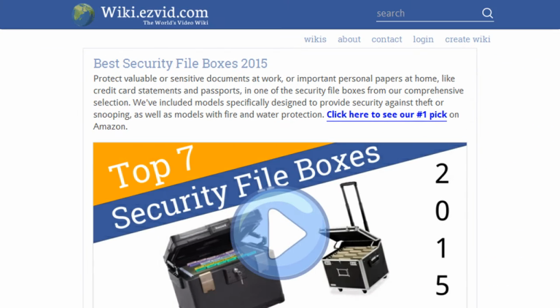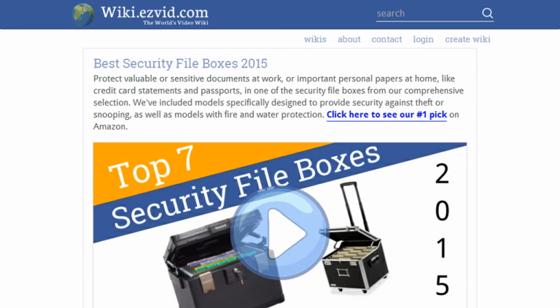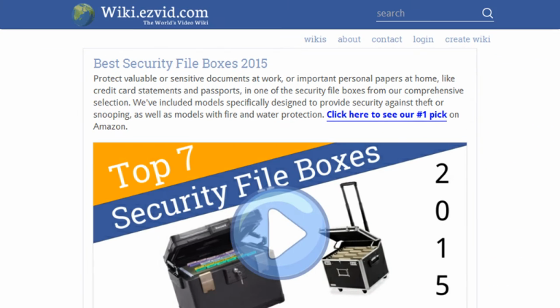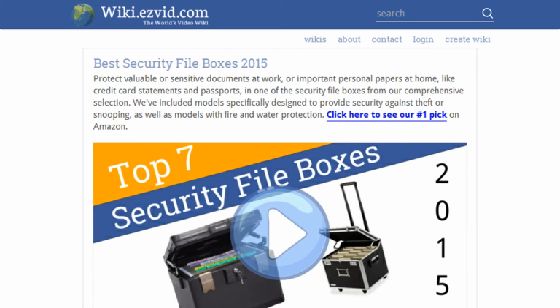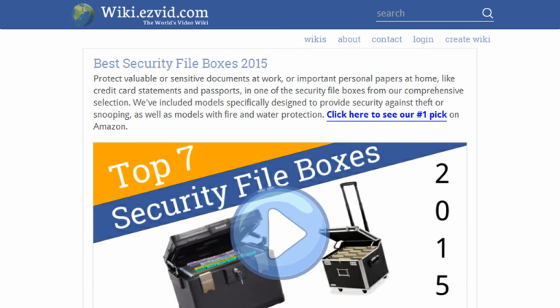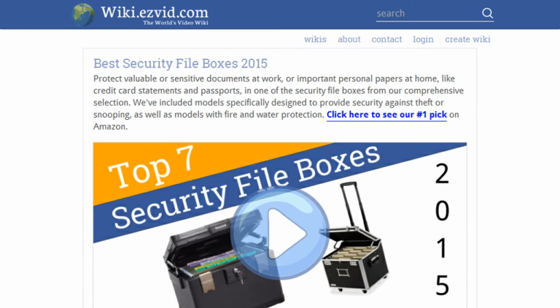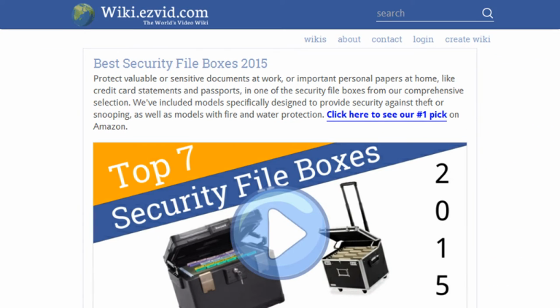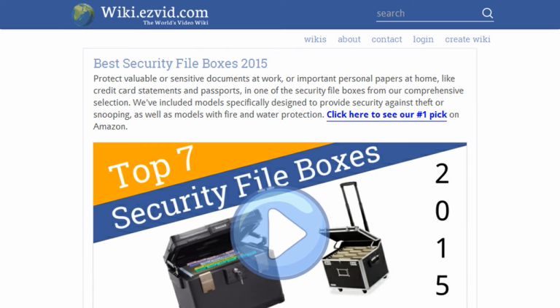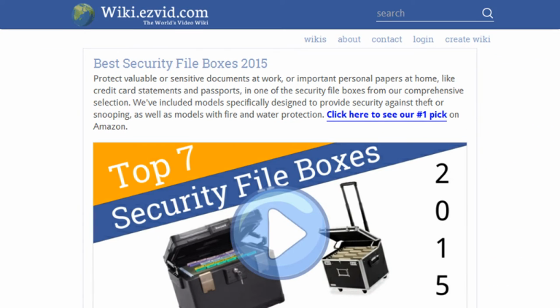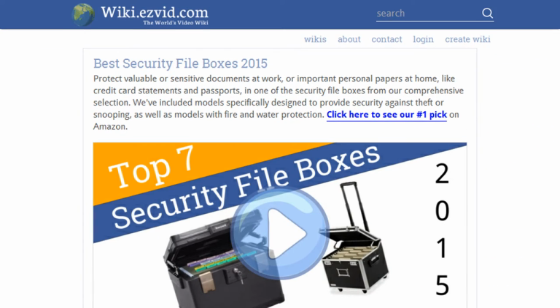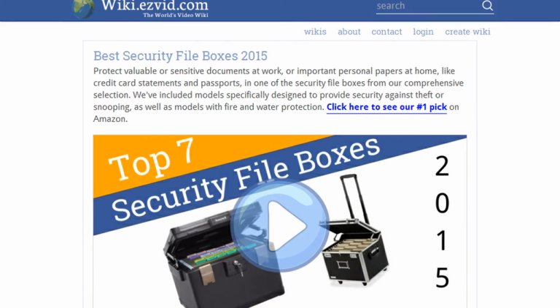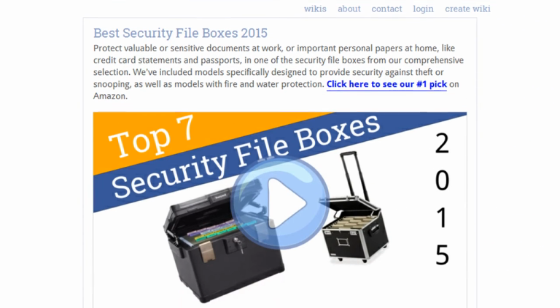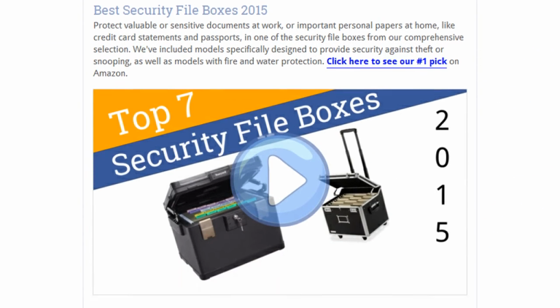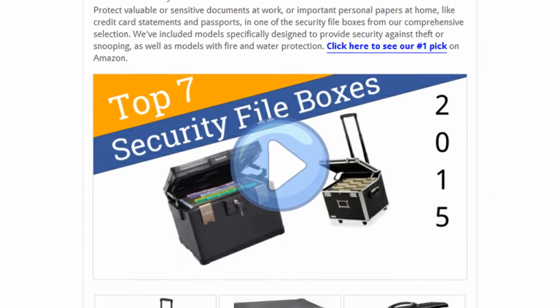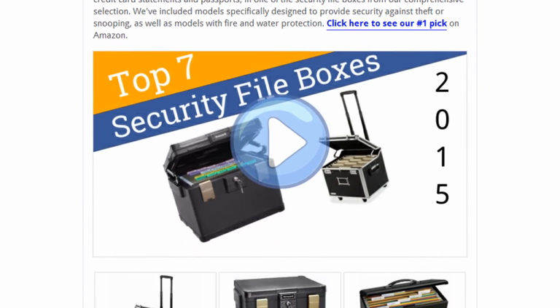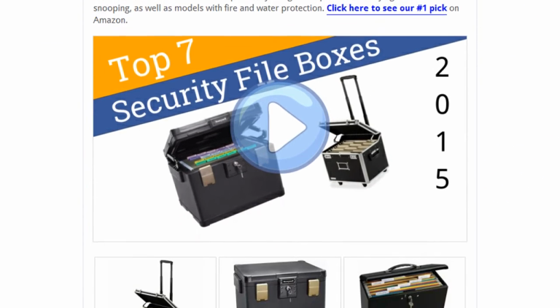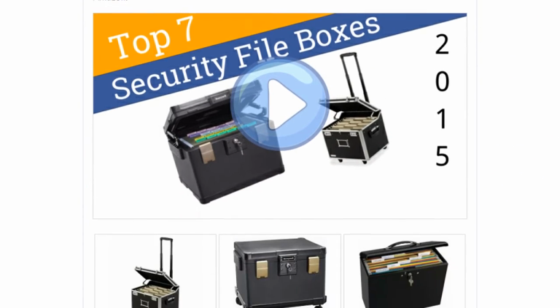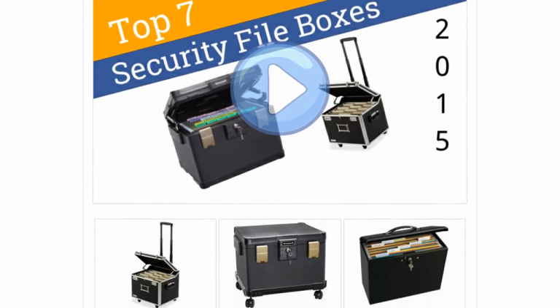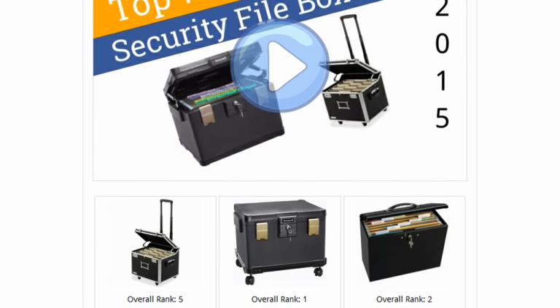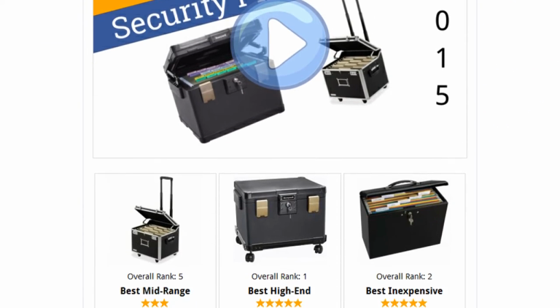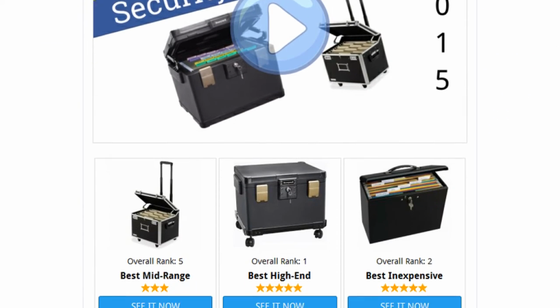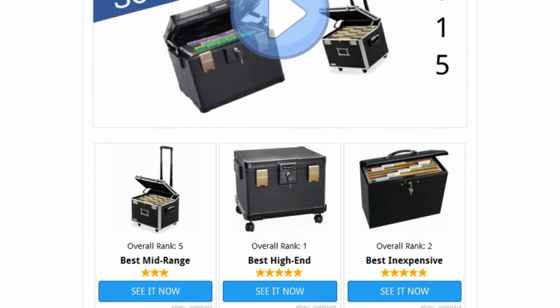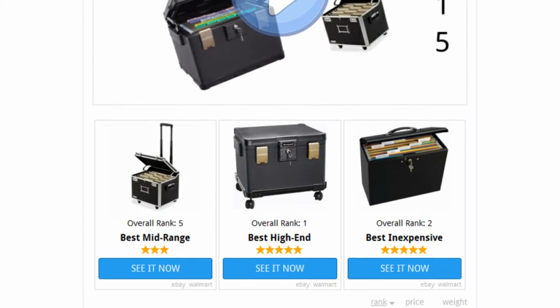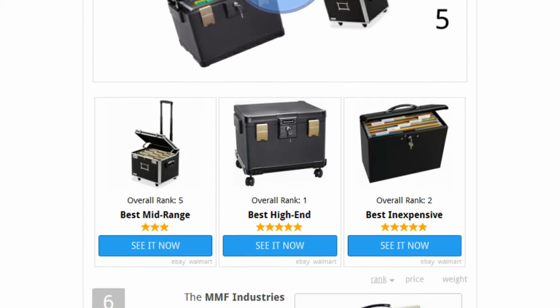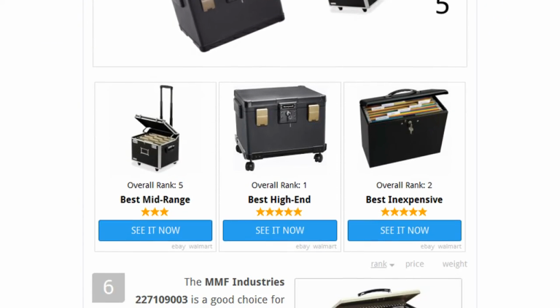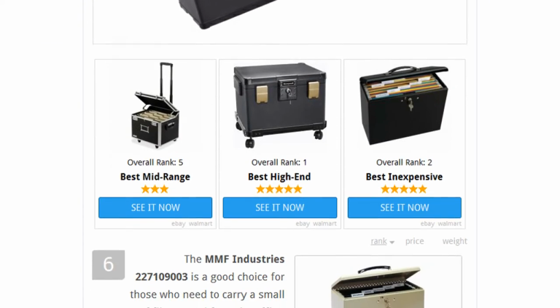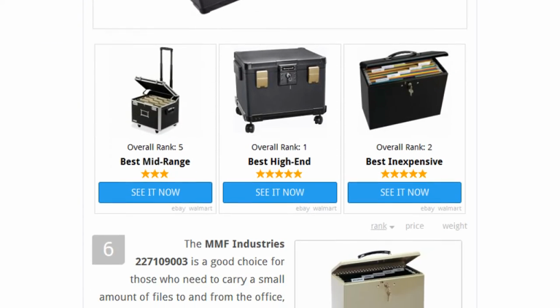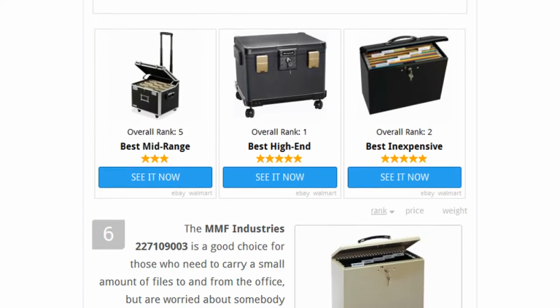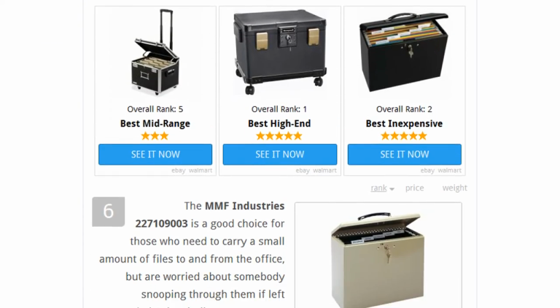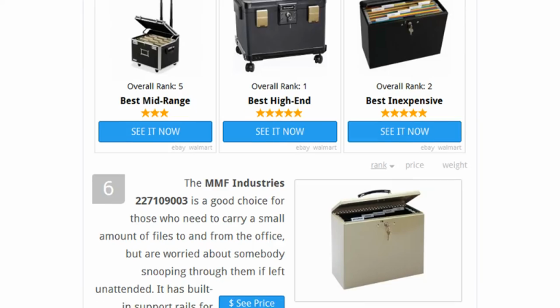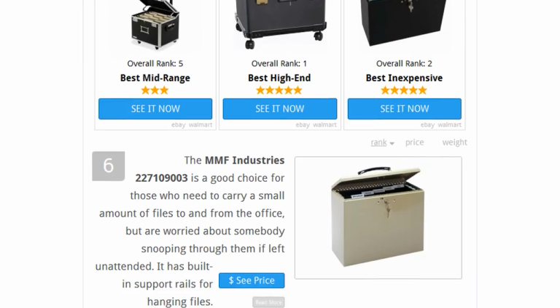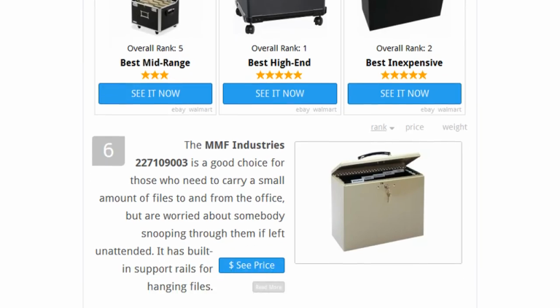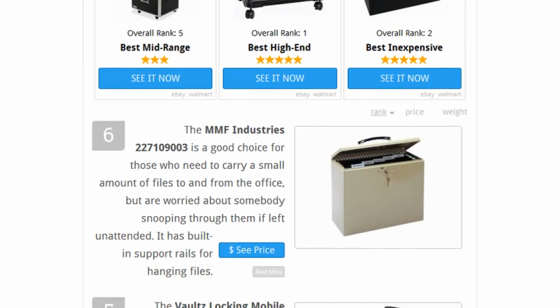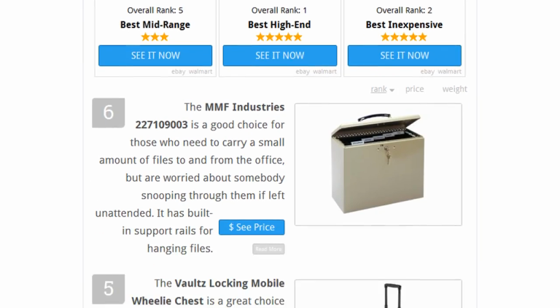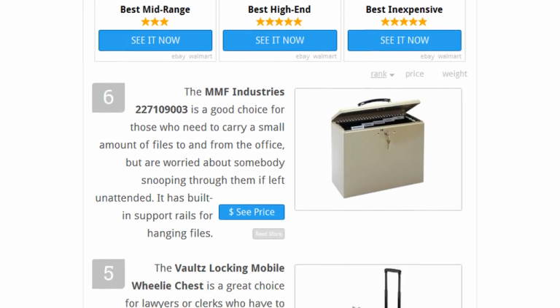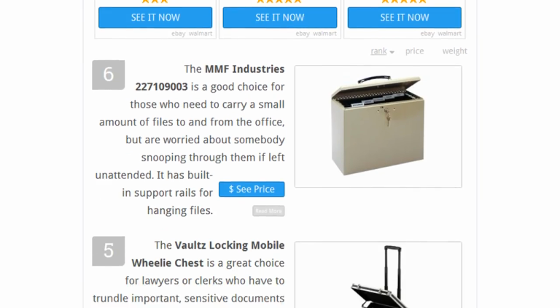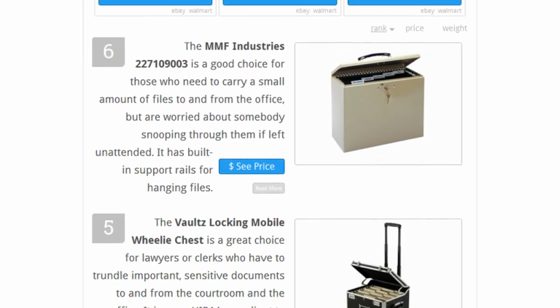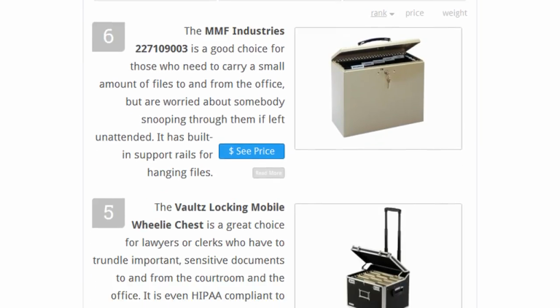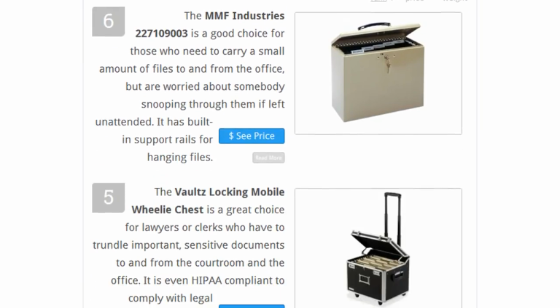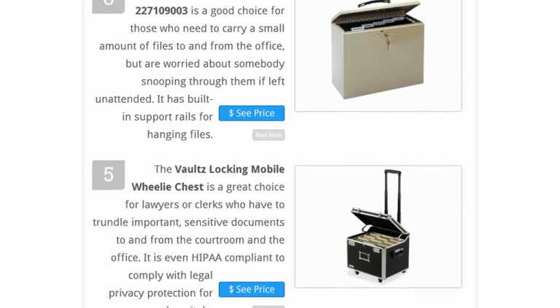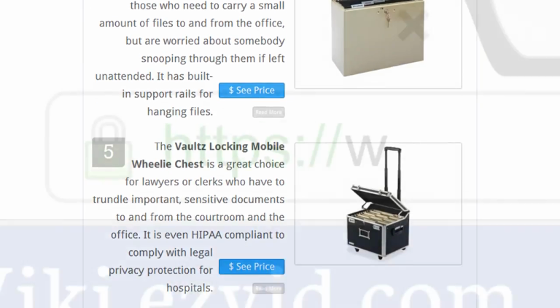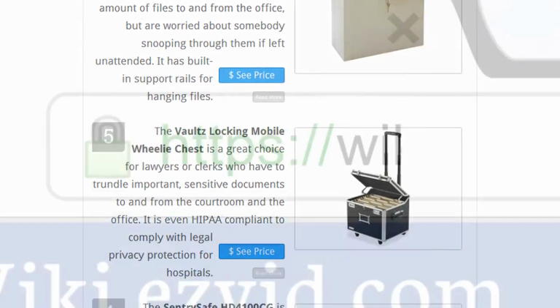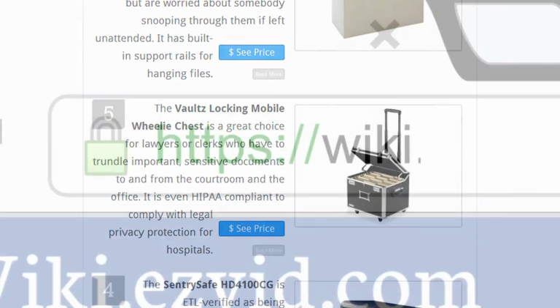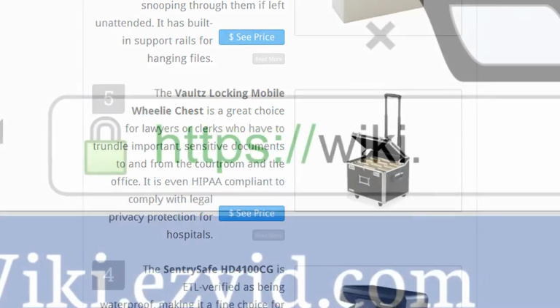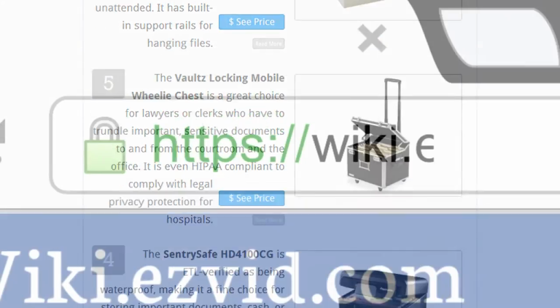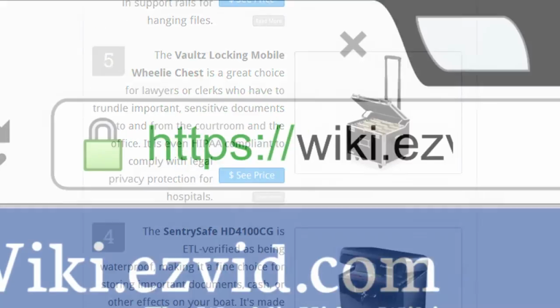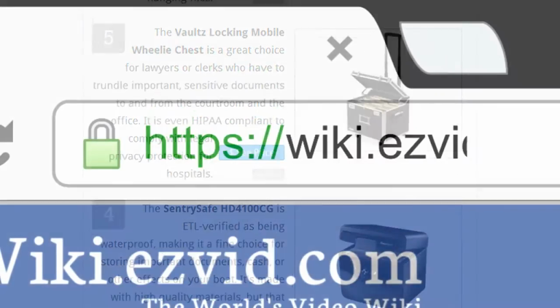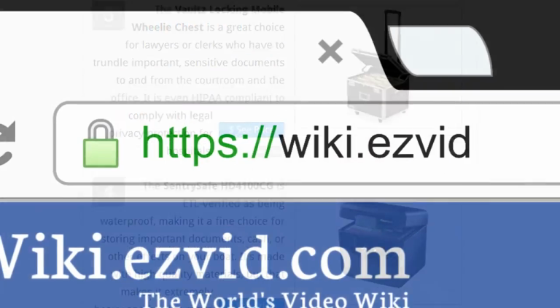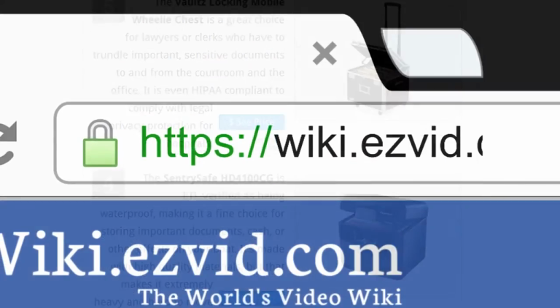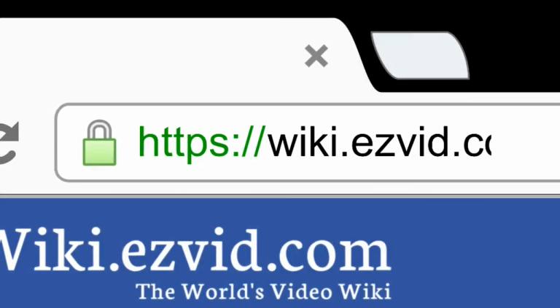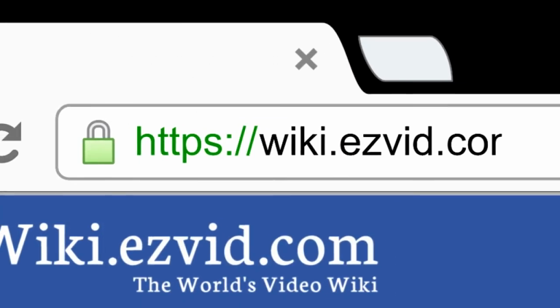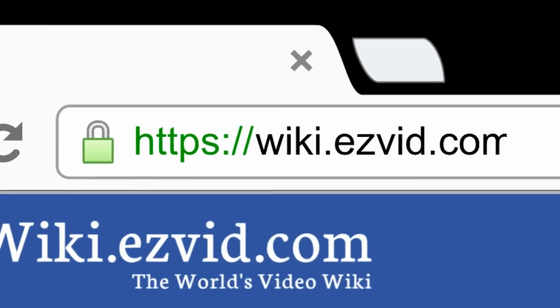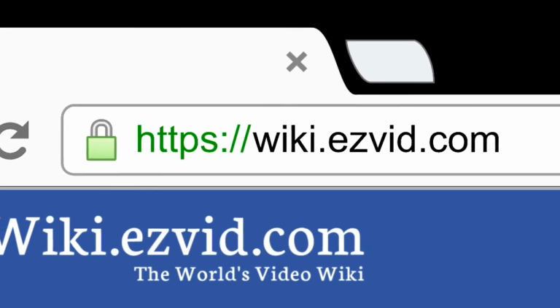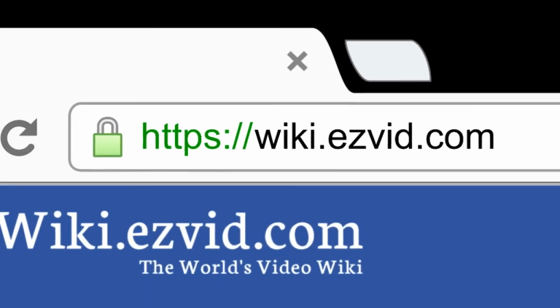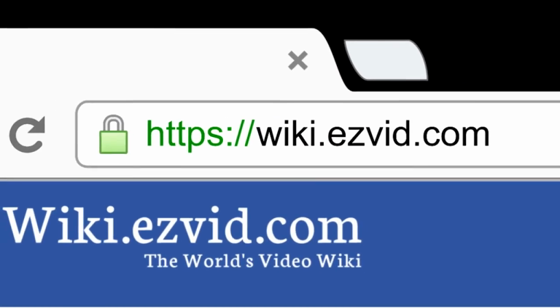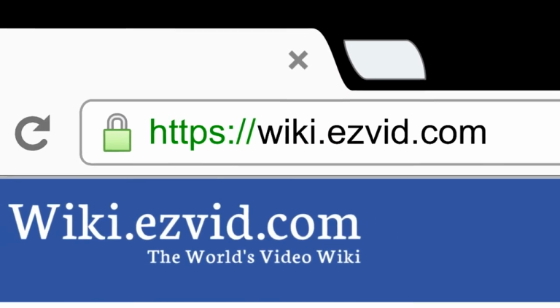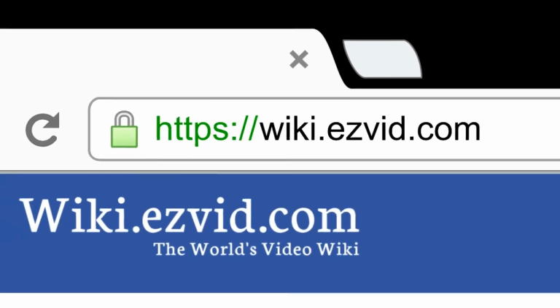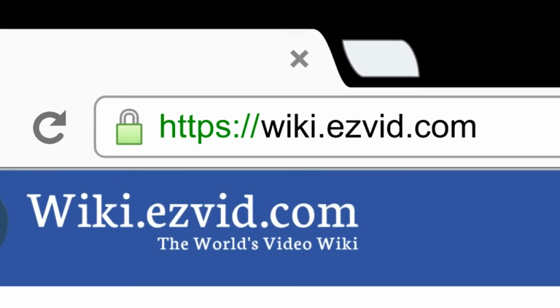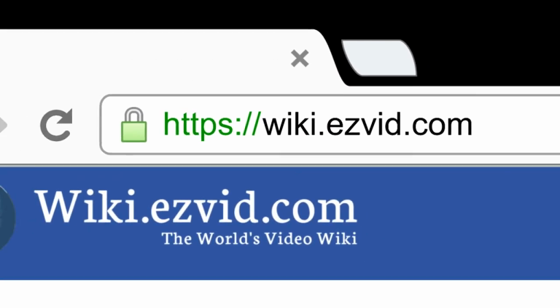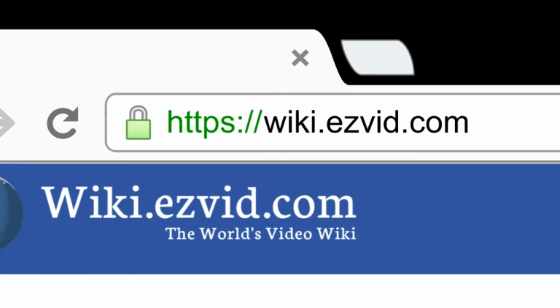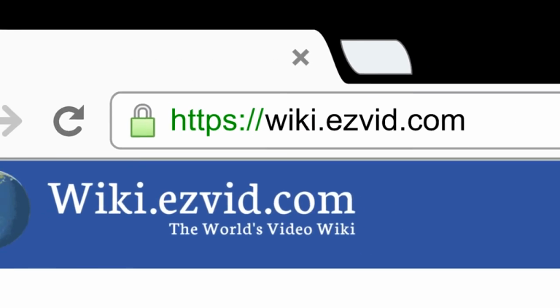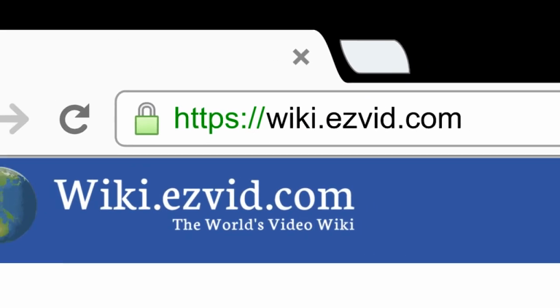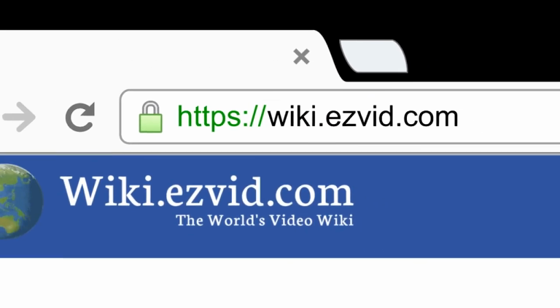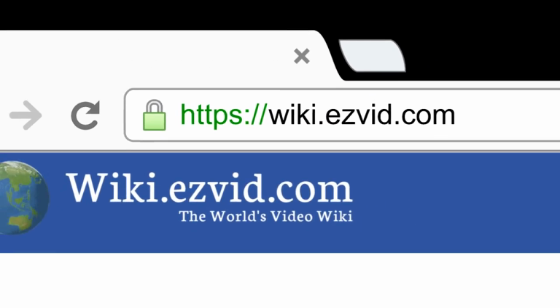To see all this stuff, go to wiki.easyvid.com and search for security file boxes, or click beneath this video.